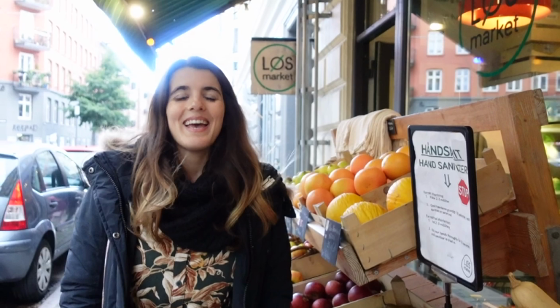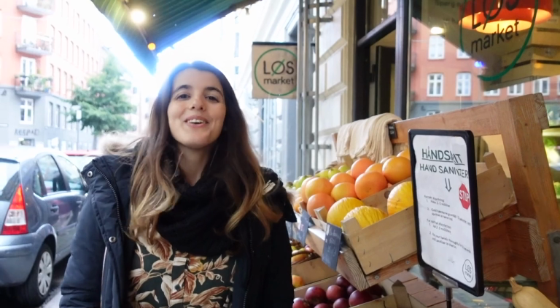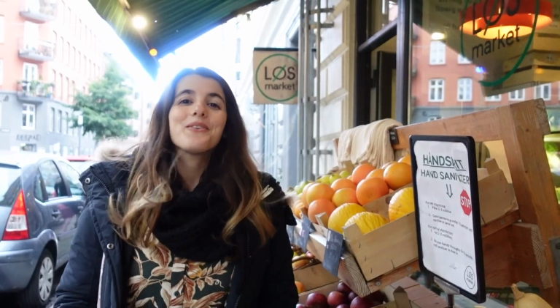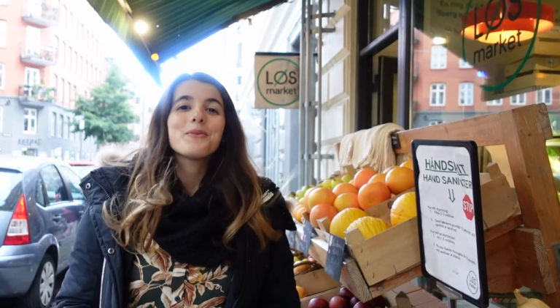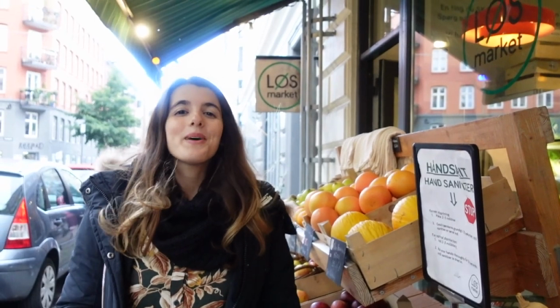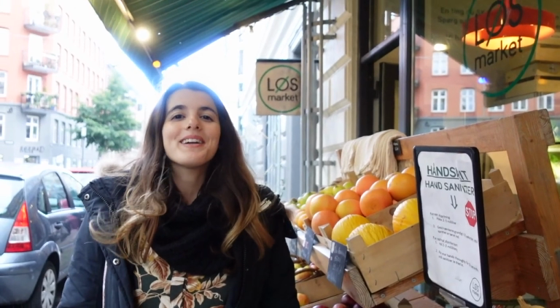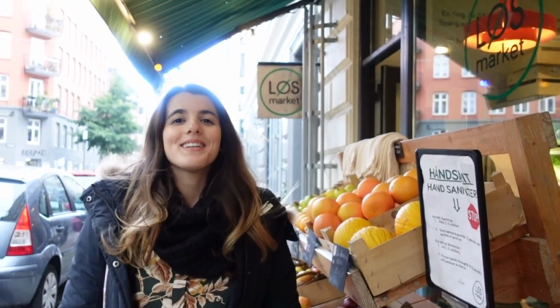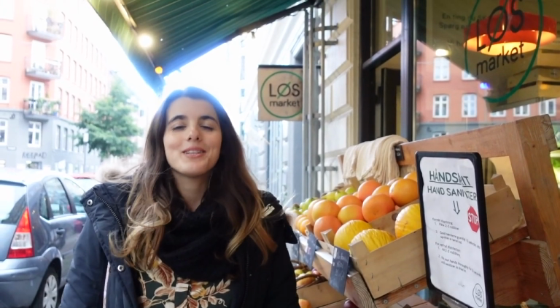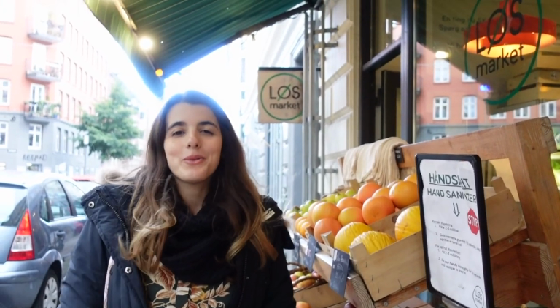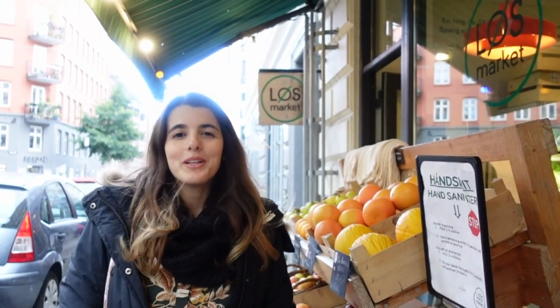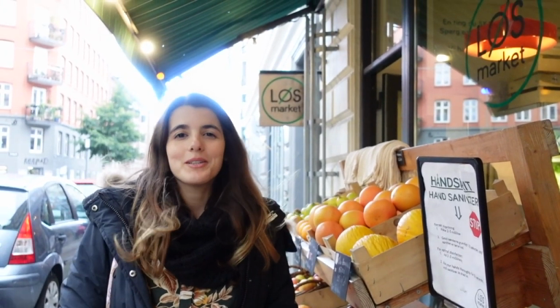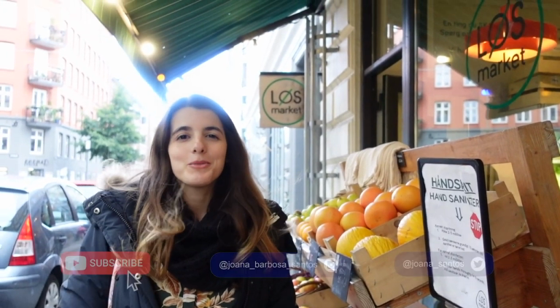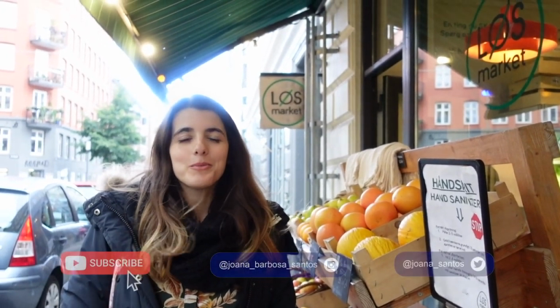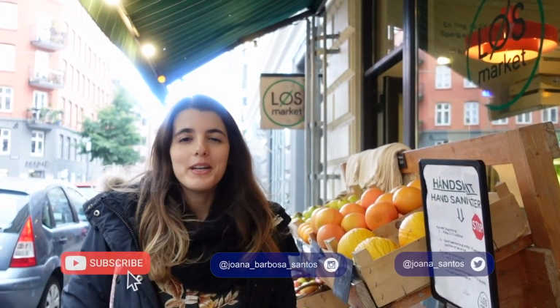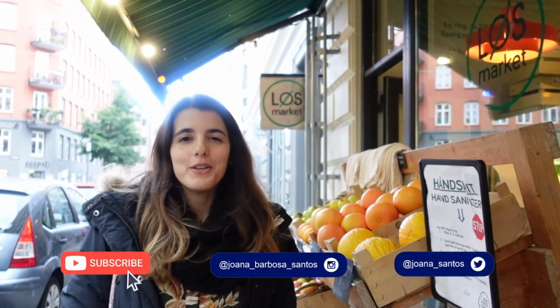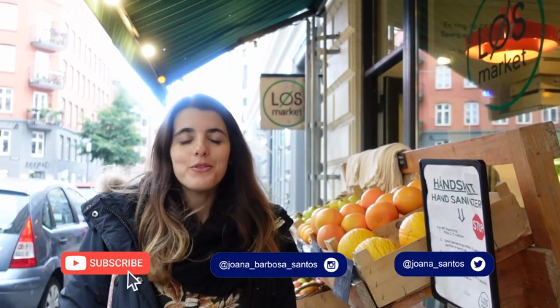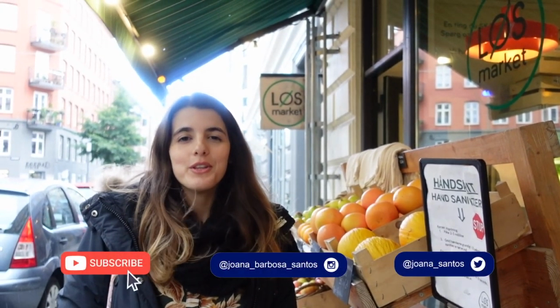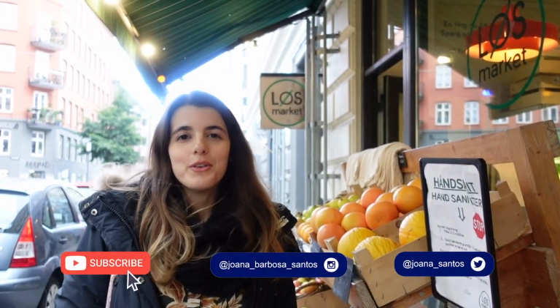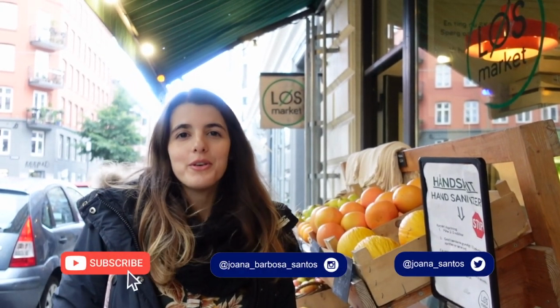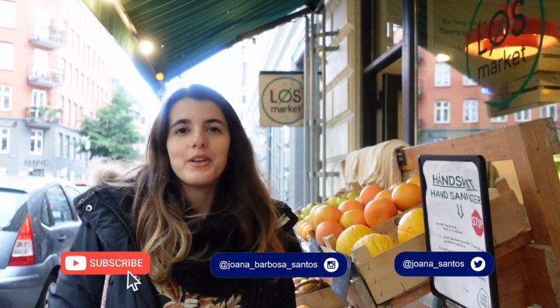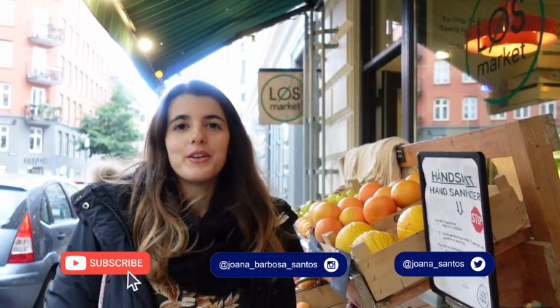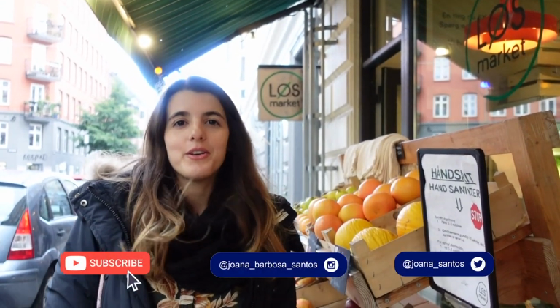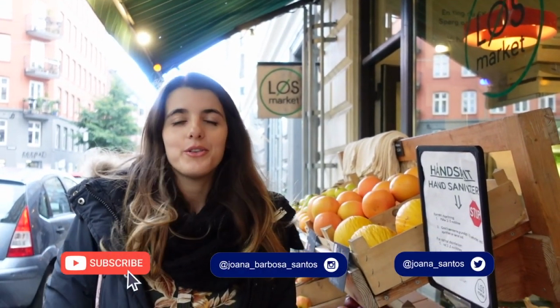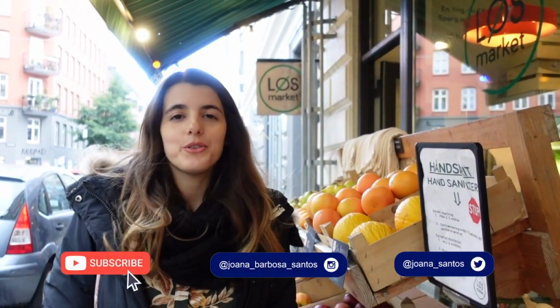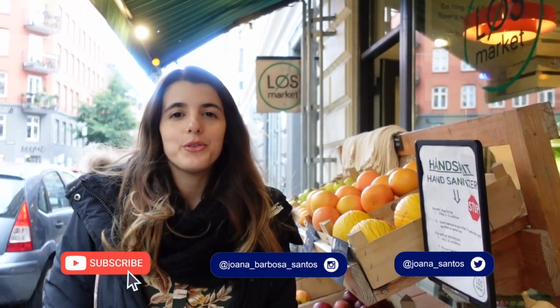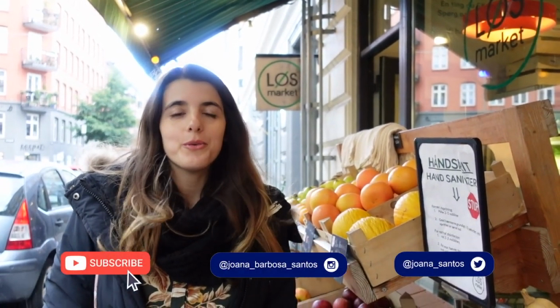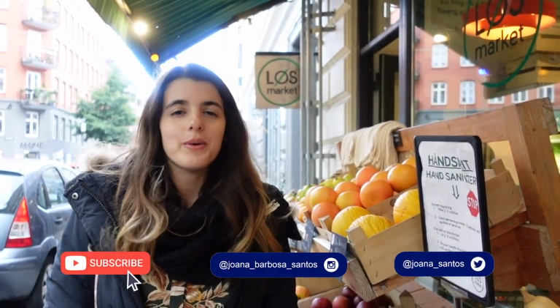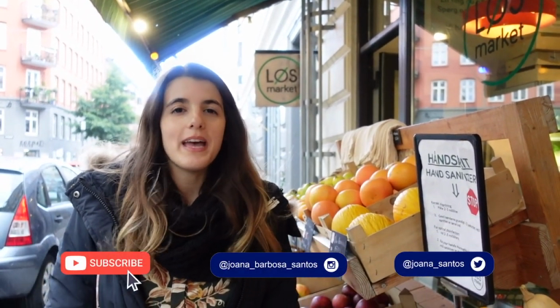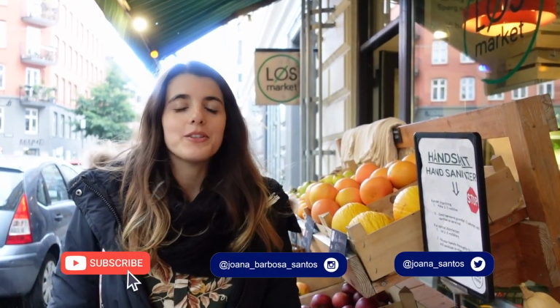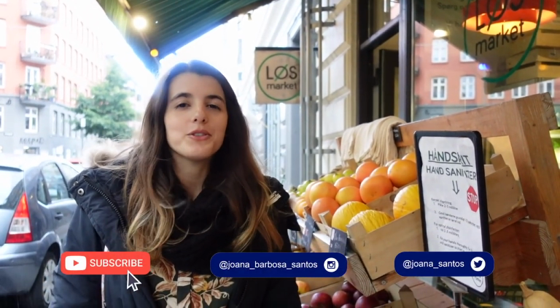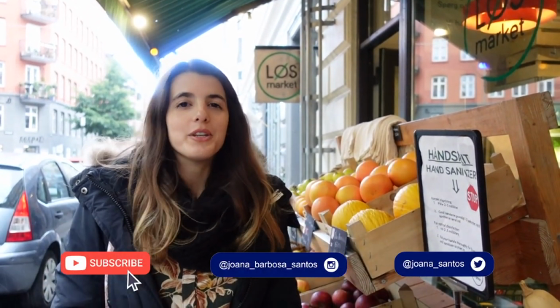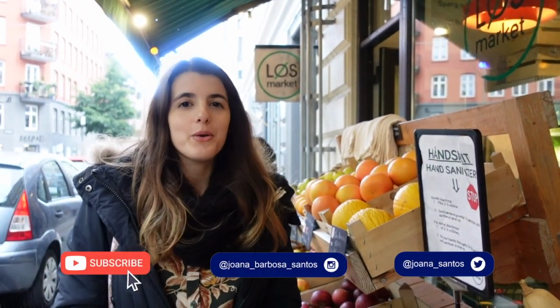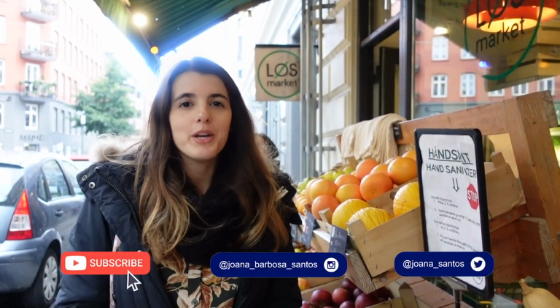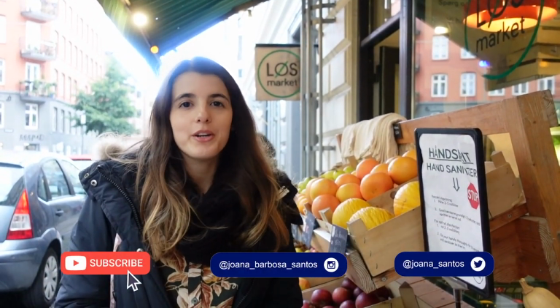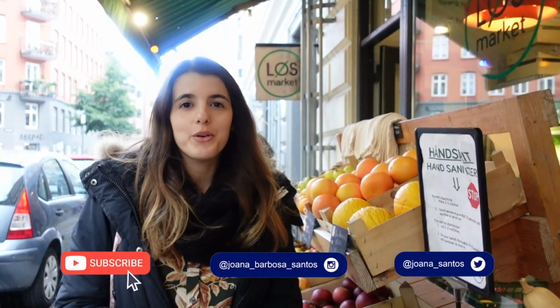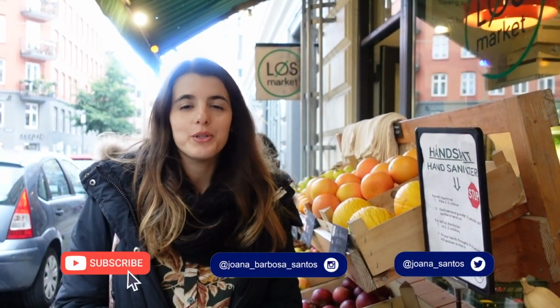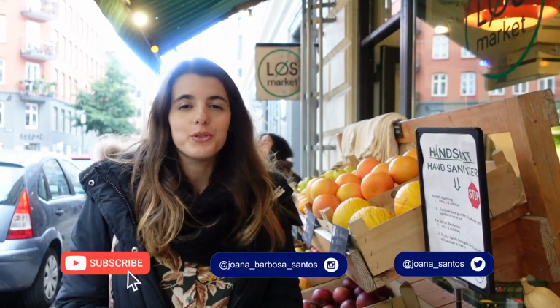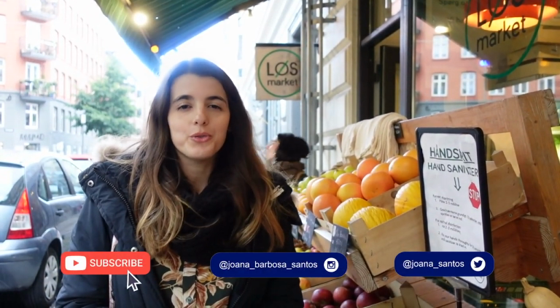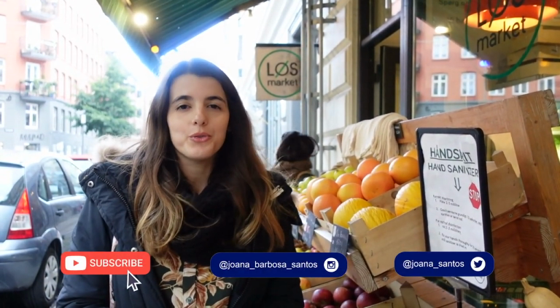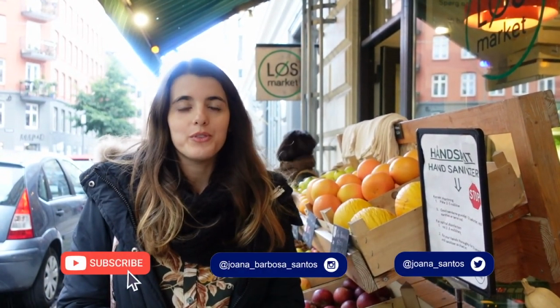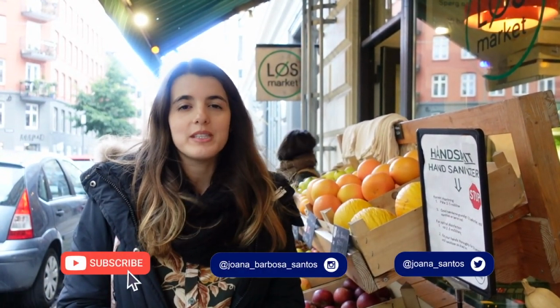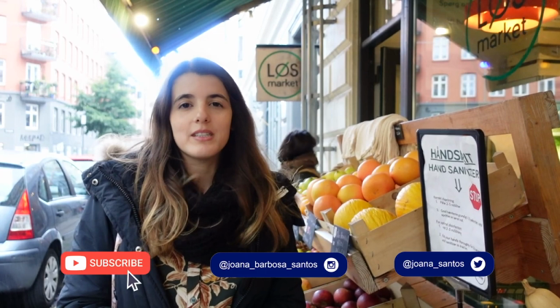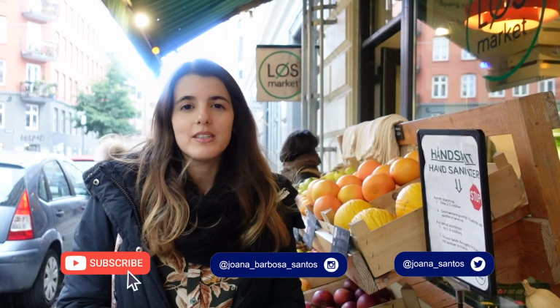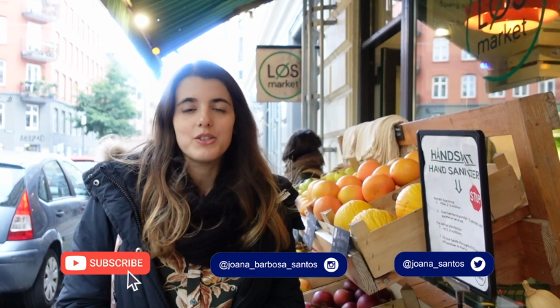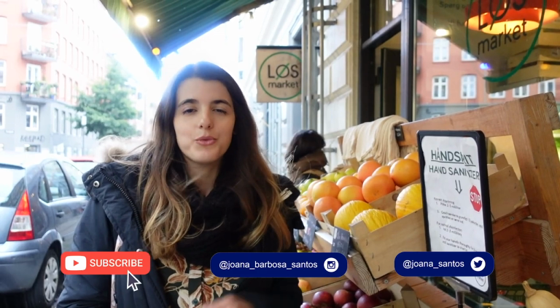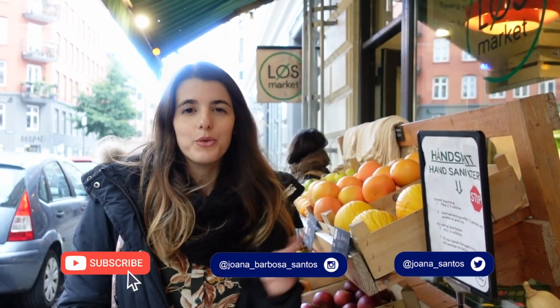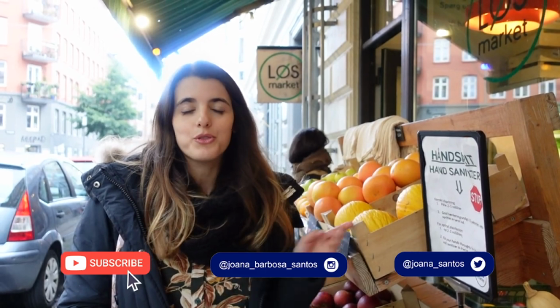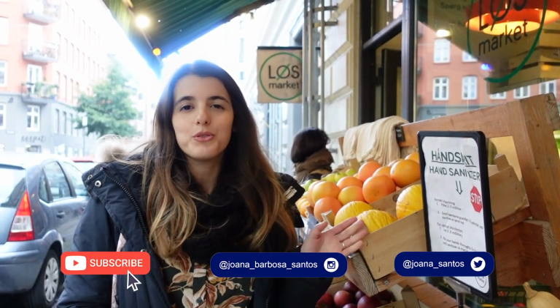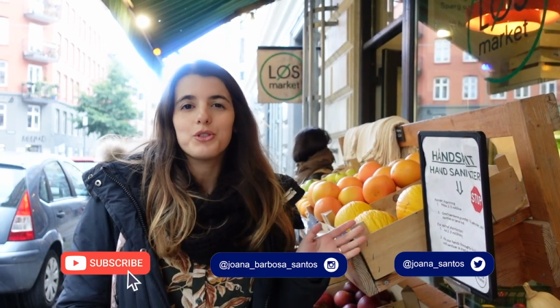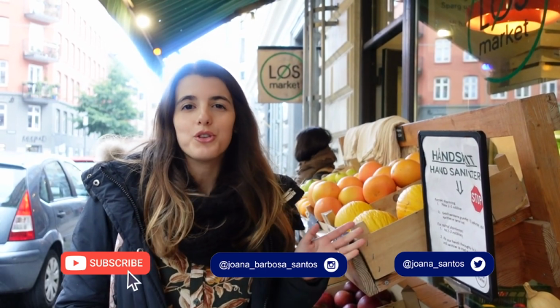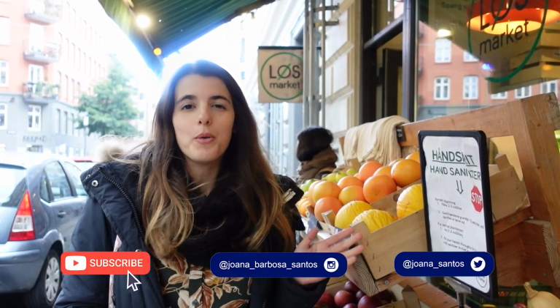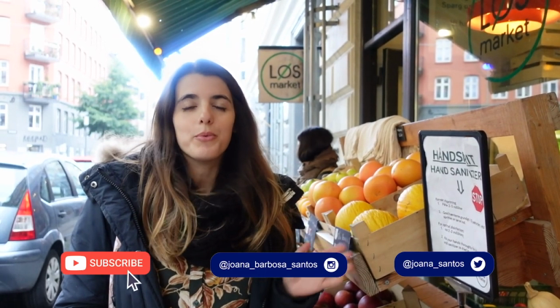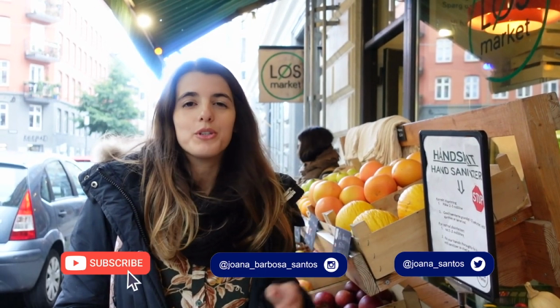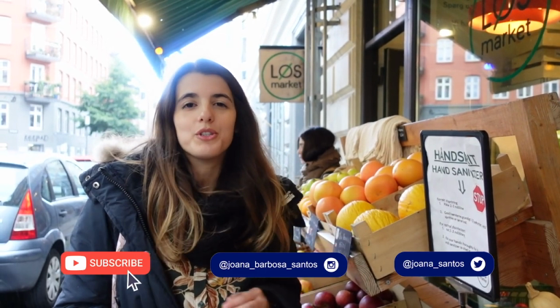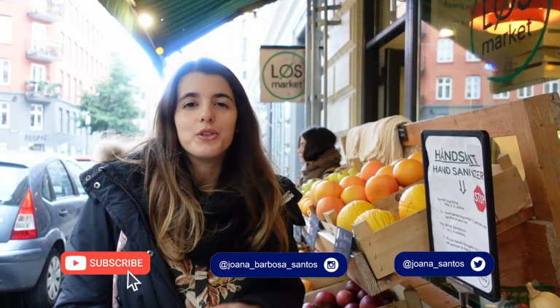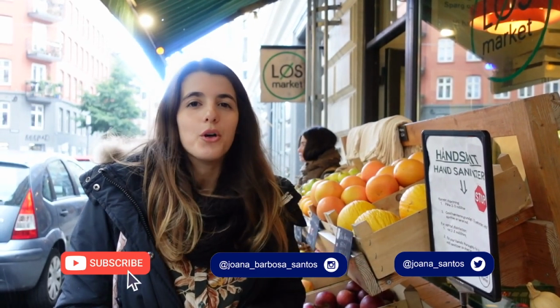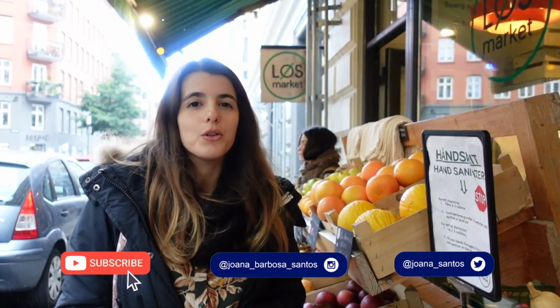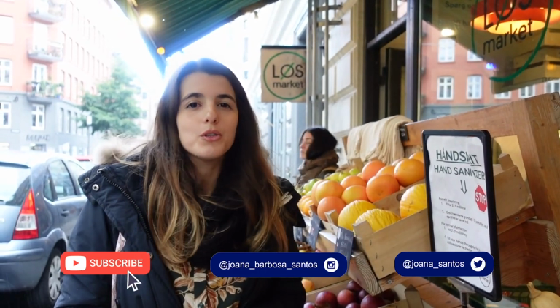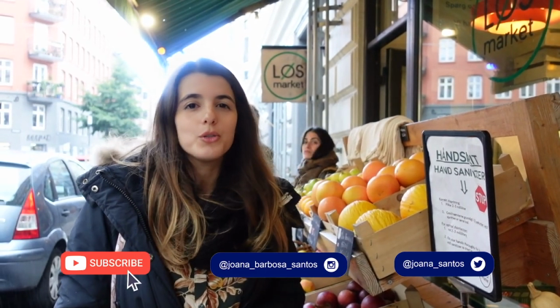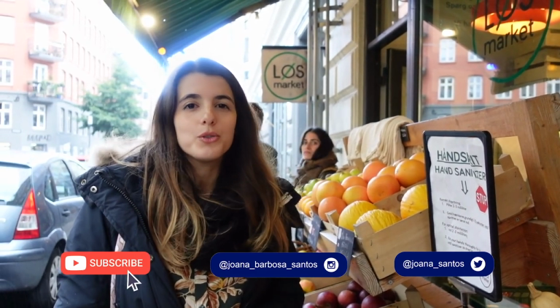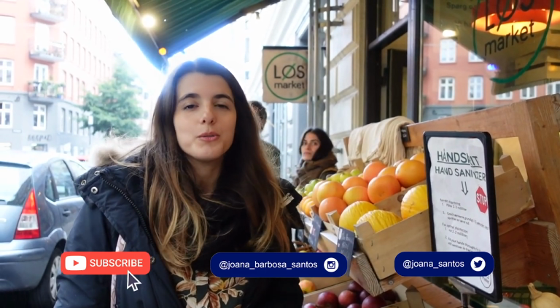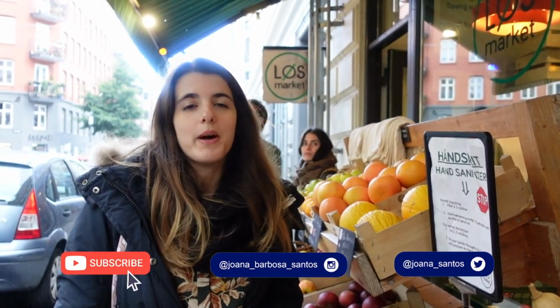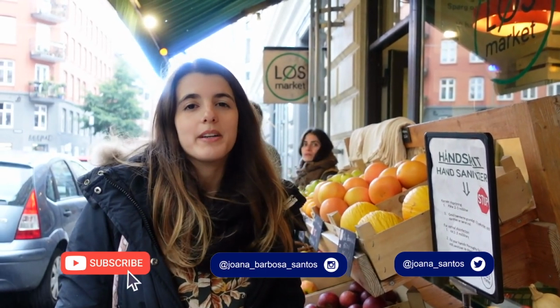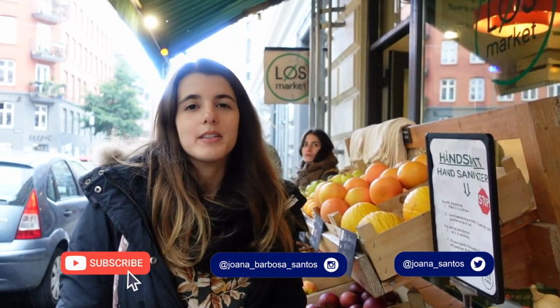Hello everybody and welcome to my new video here on YouTube. Today we are going to visit this grocery shop which is called Luhn's Market.